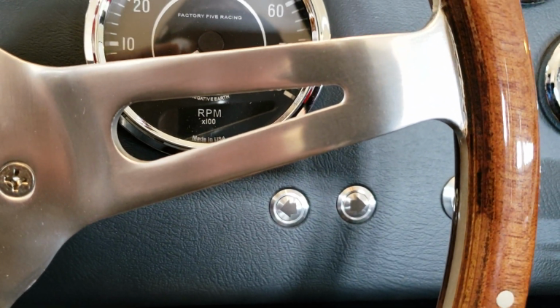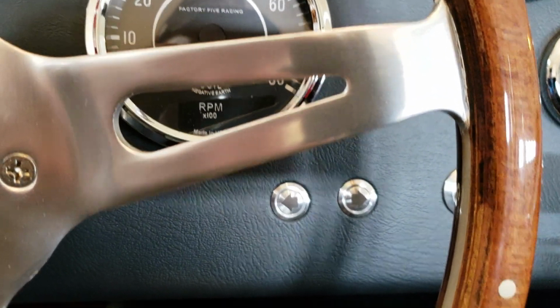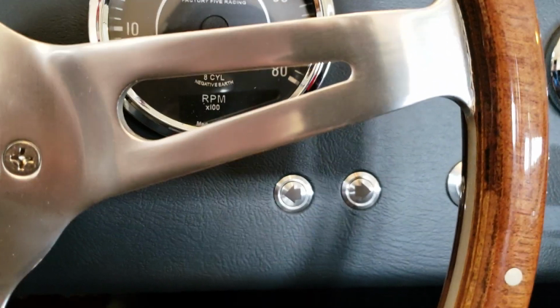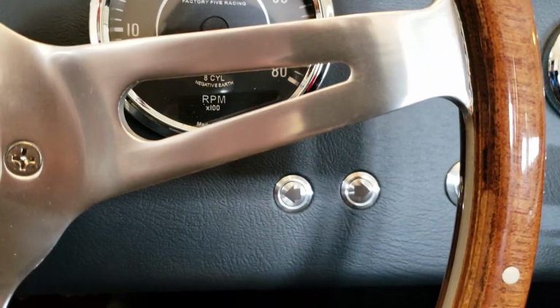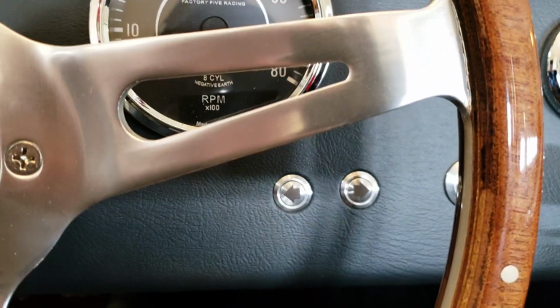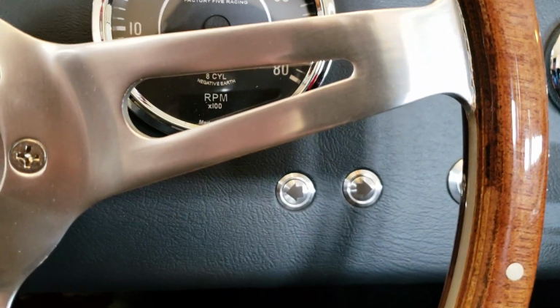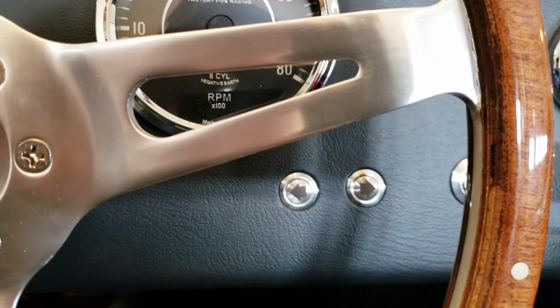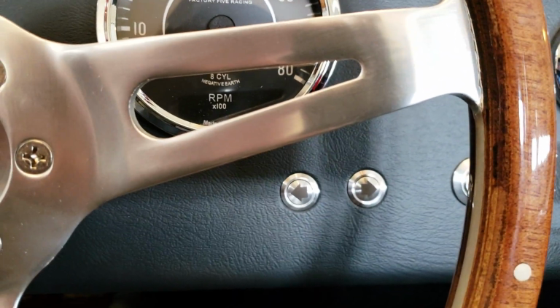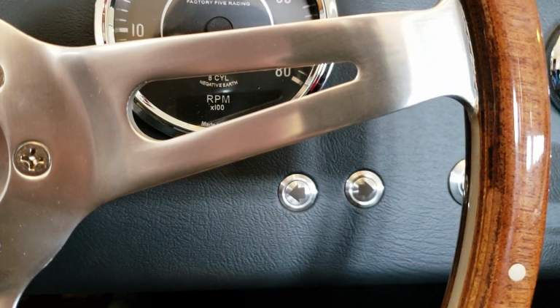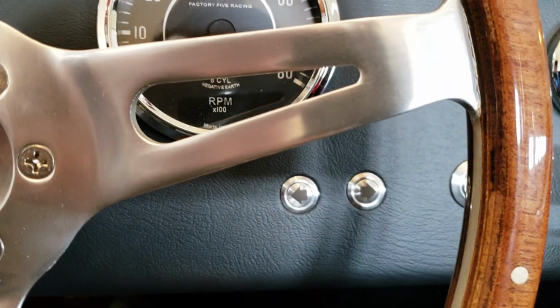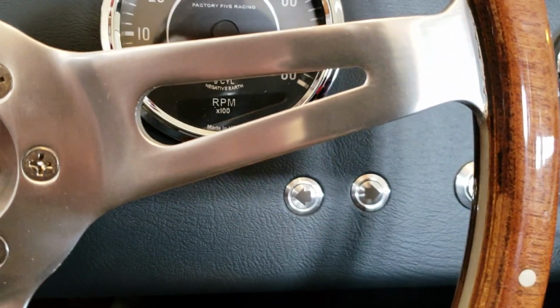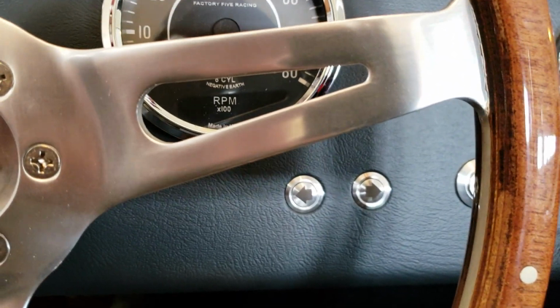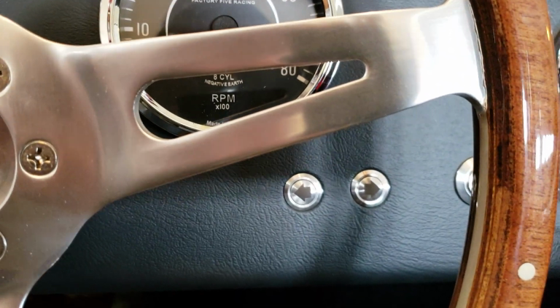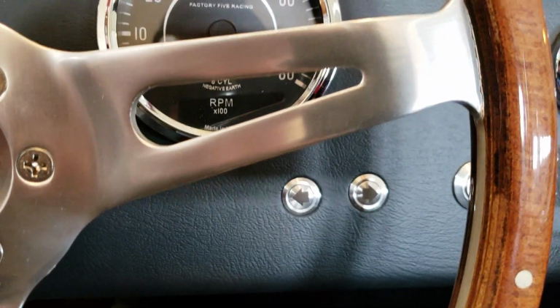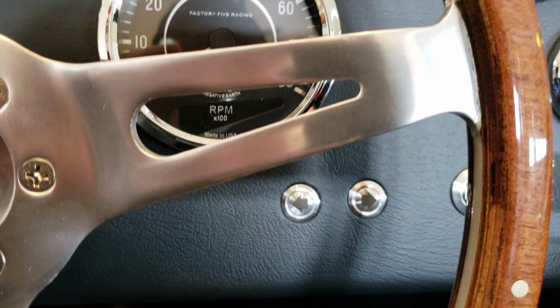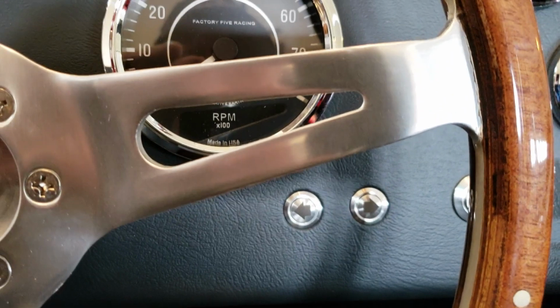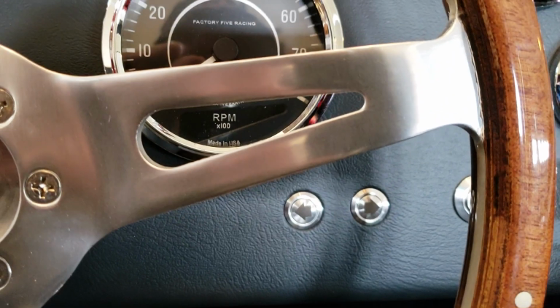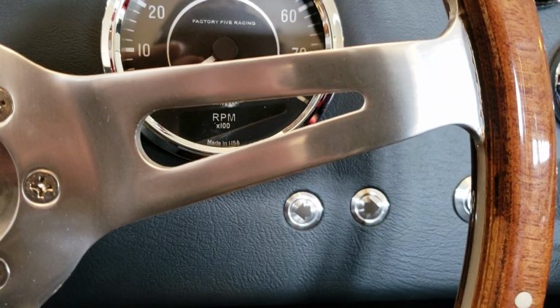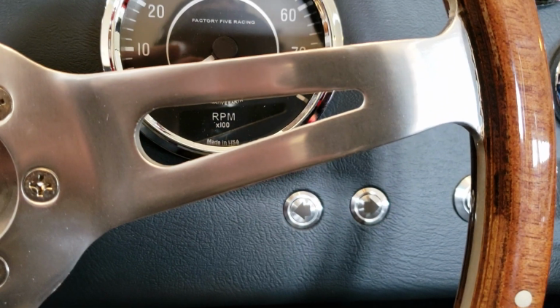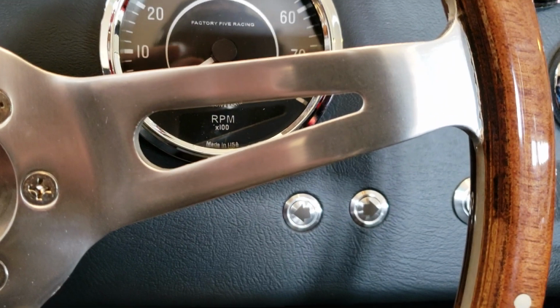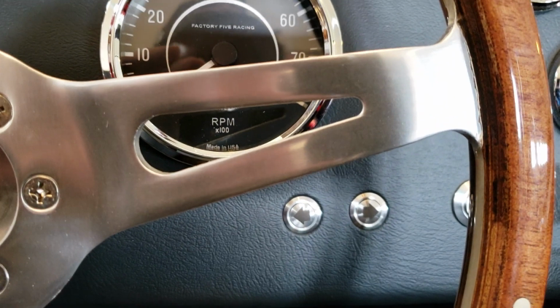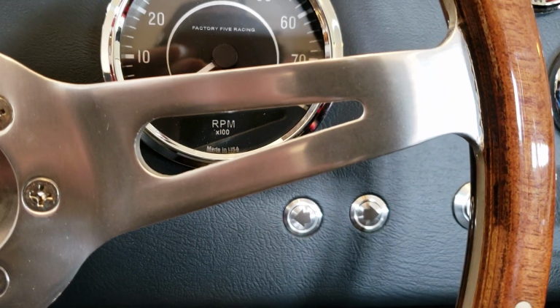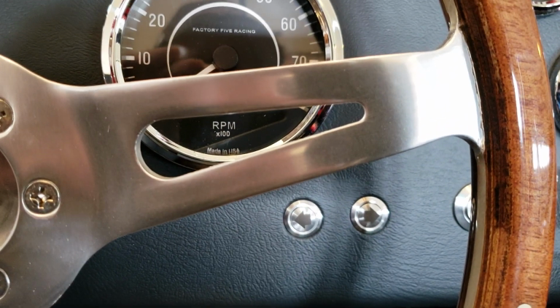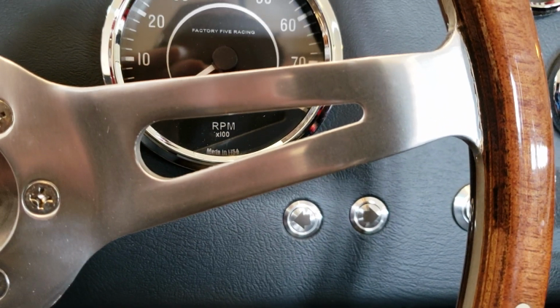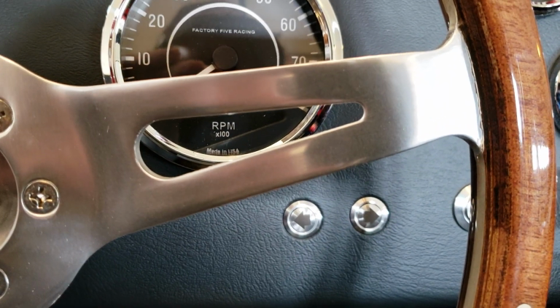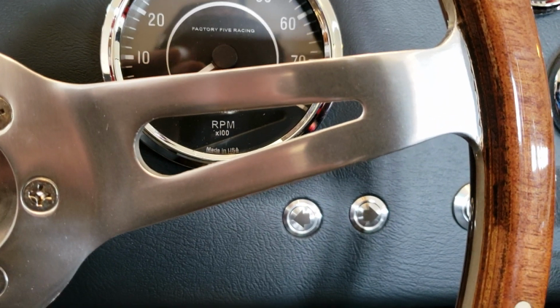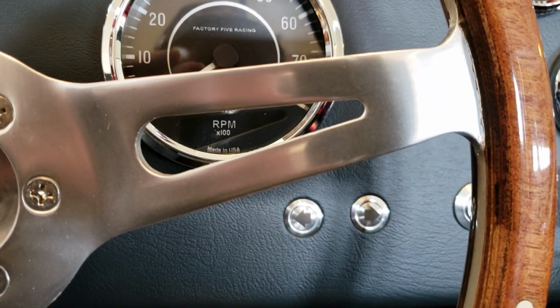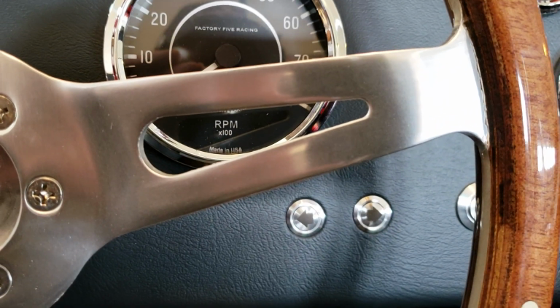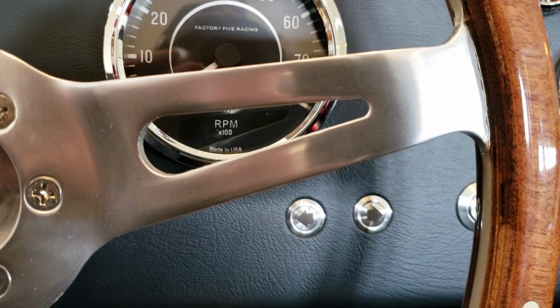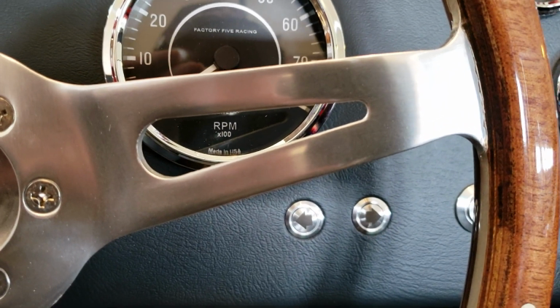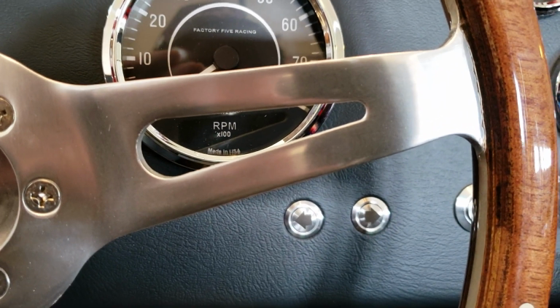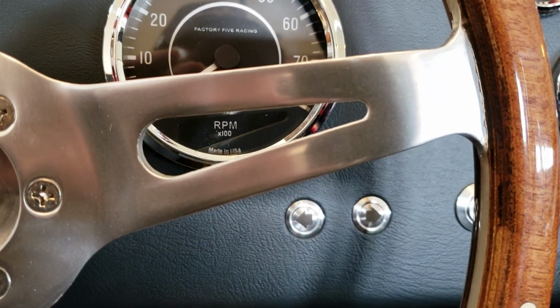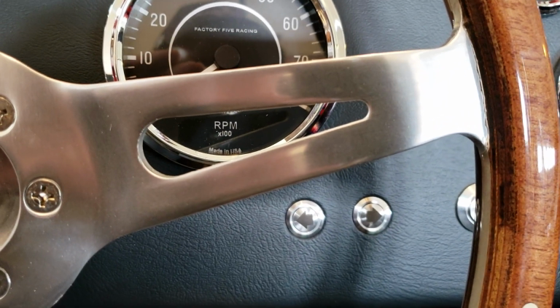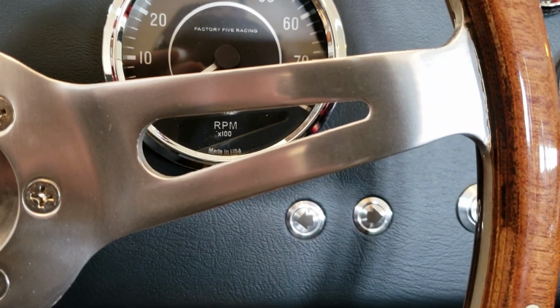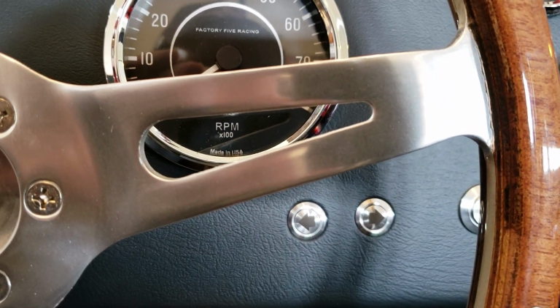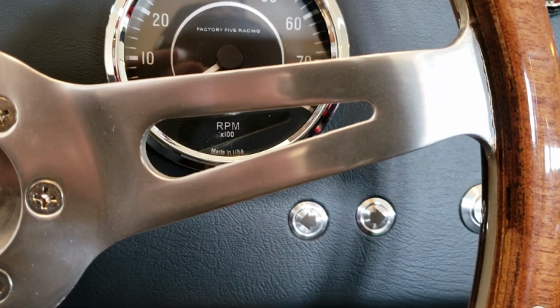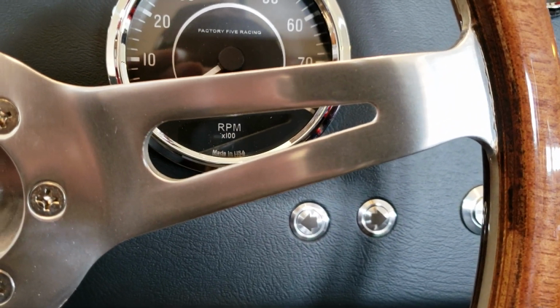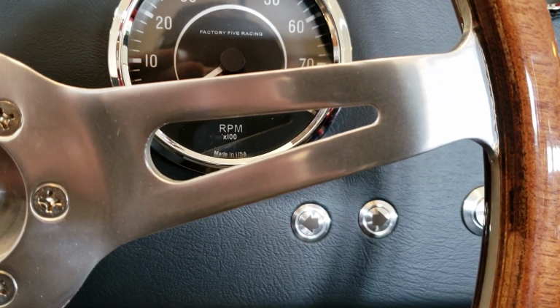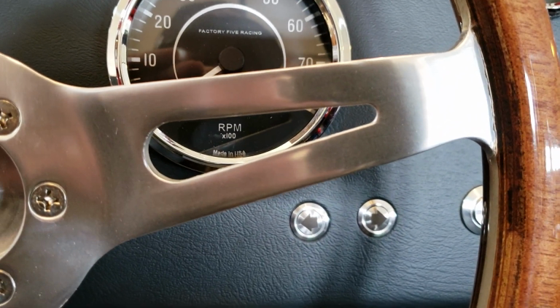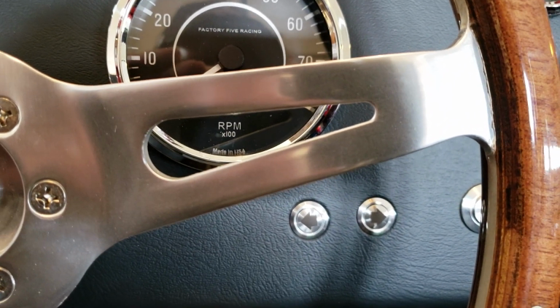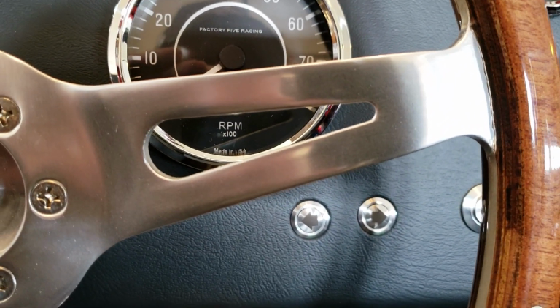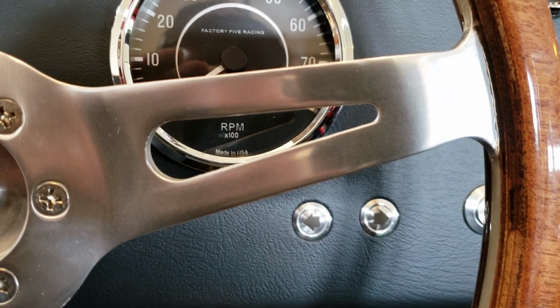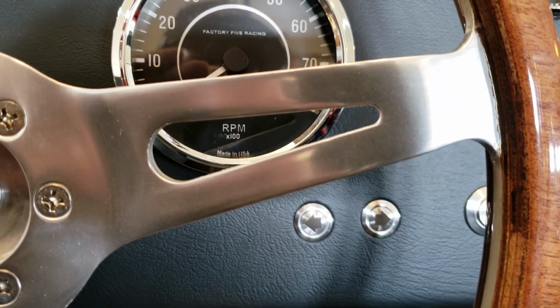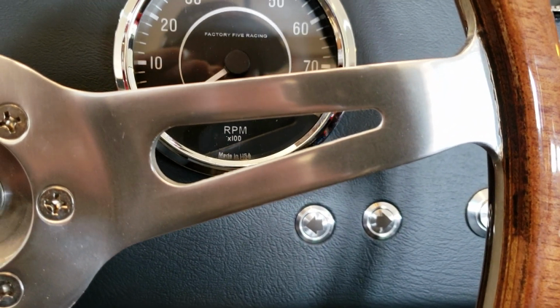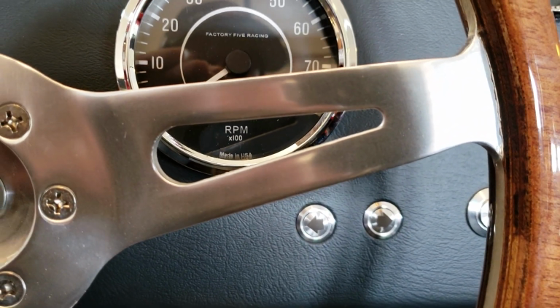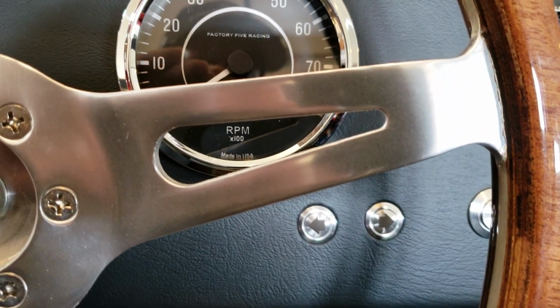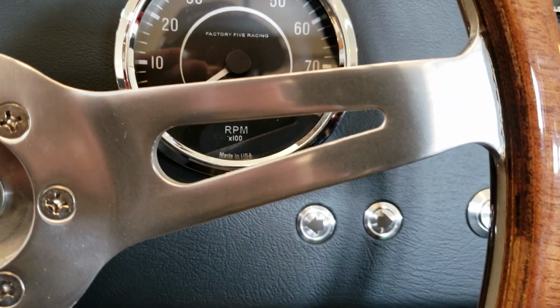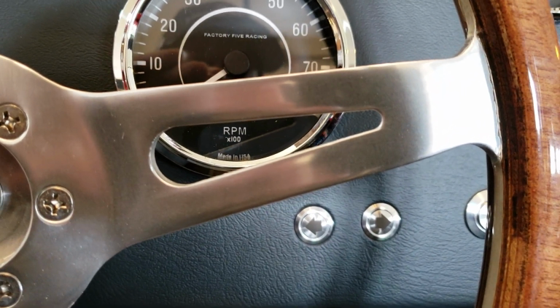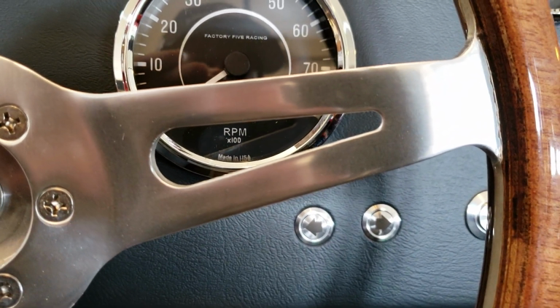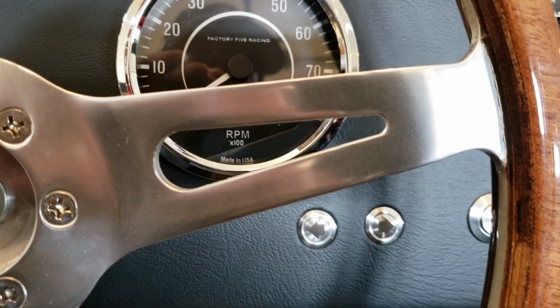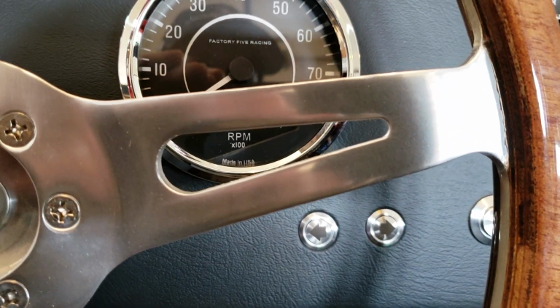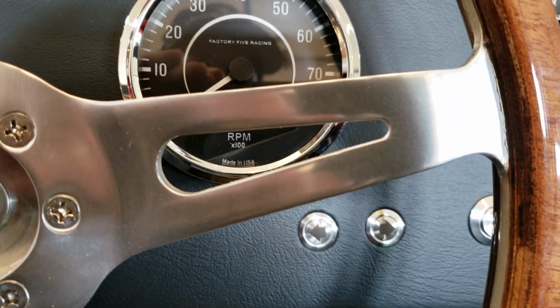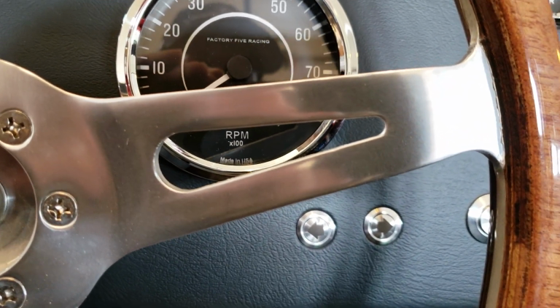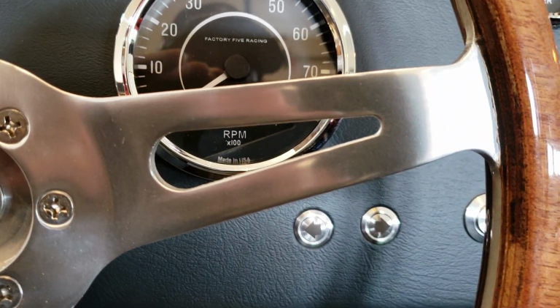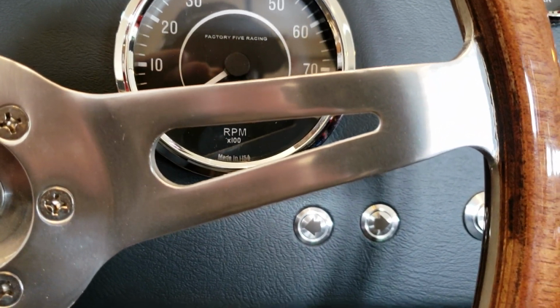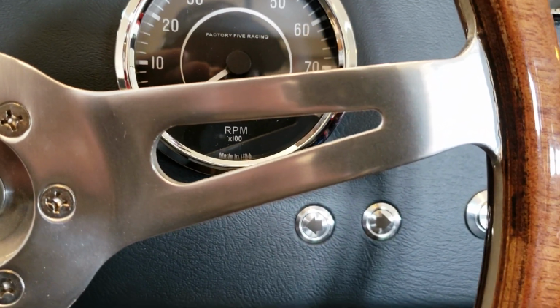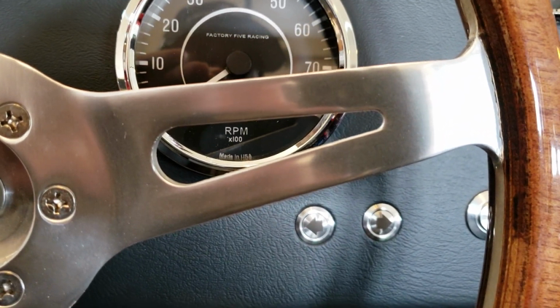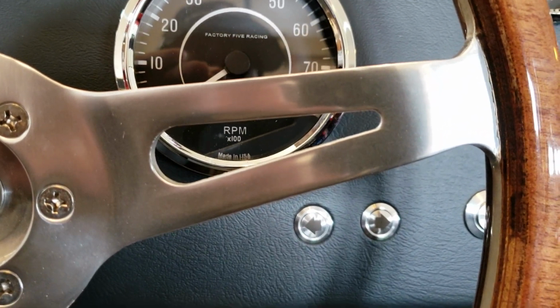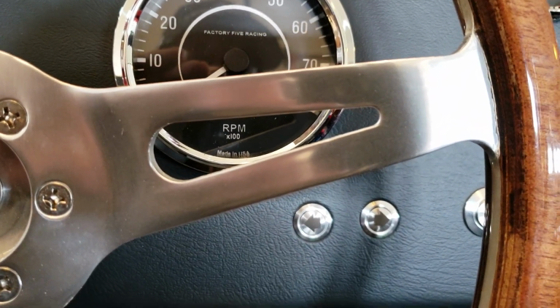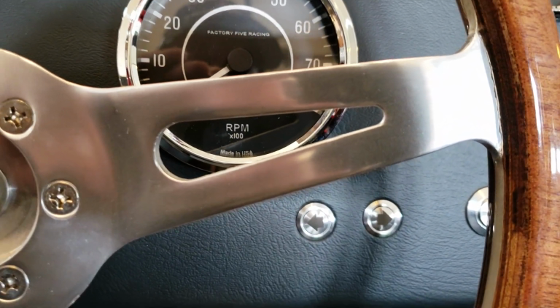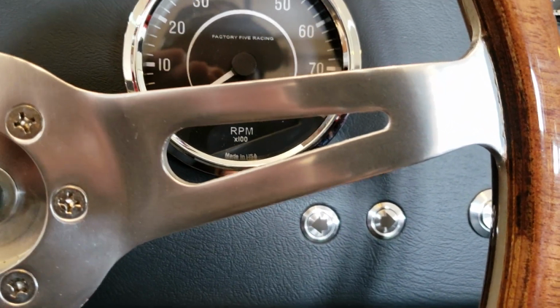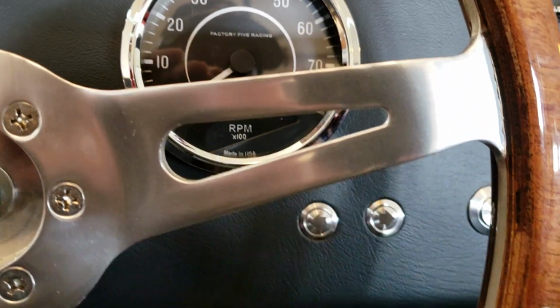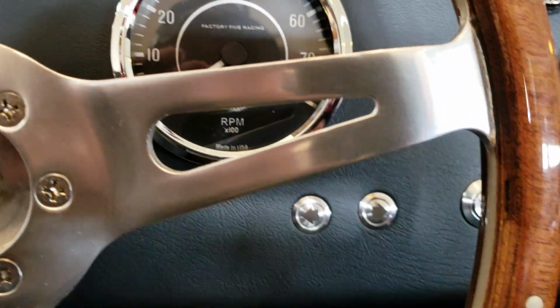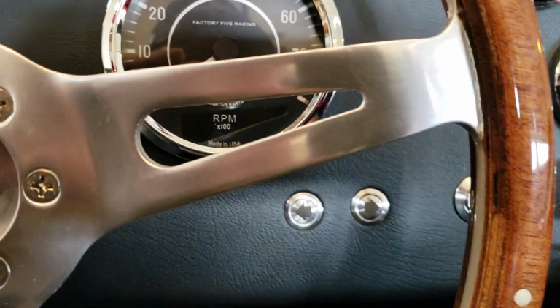I'm pretty pleased with the result. Check out my build thread on the Factory 5 forums — Papa's Mark IV build. Thanks, bye.